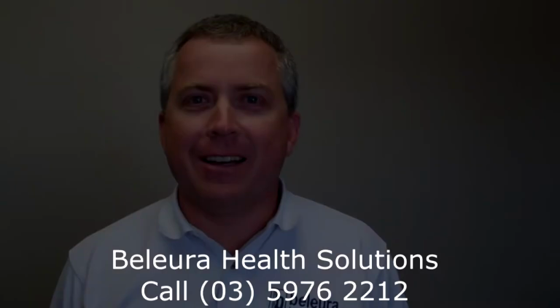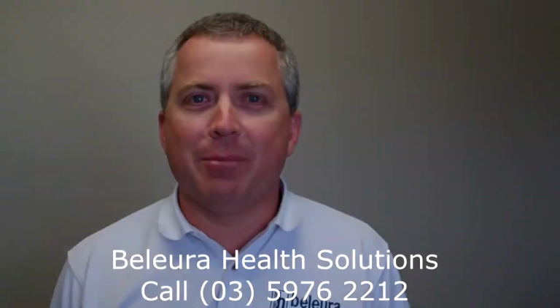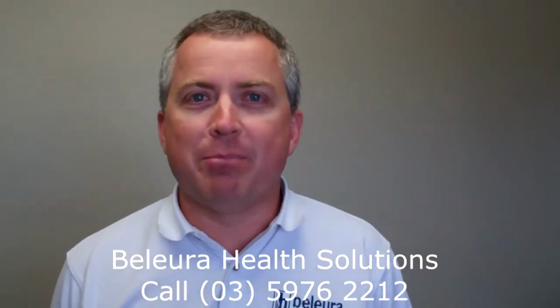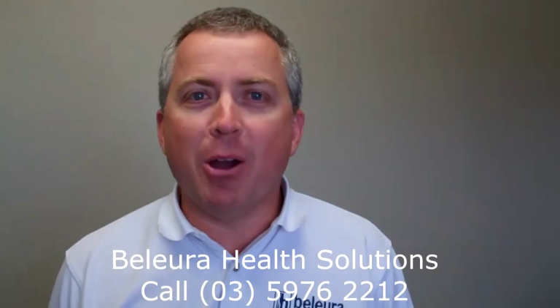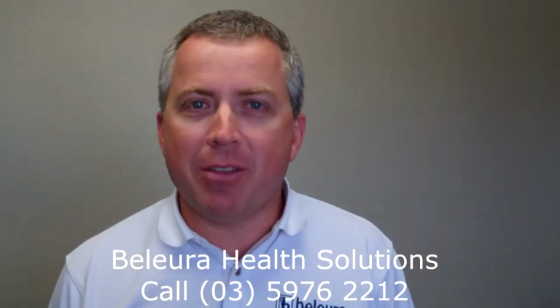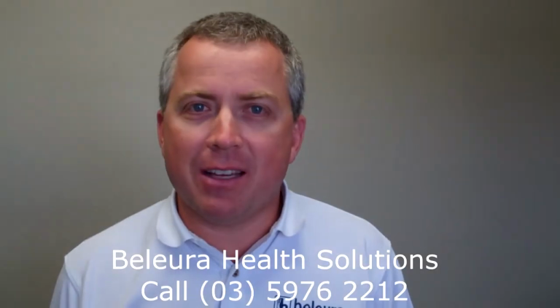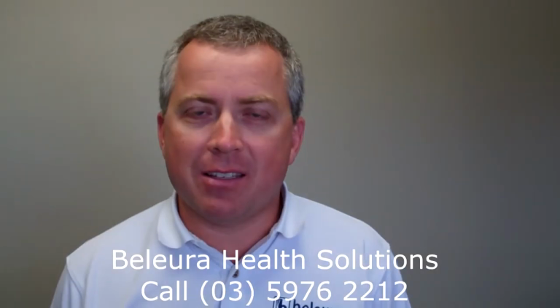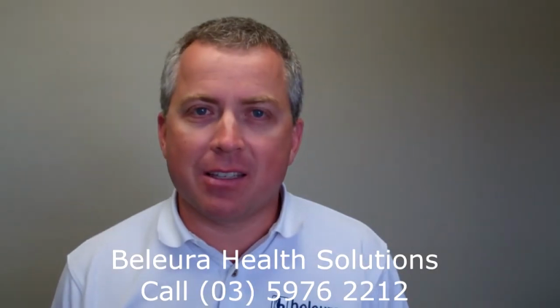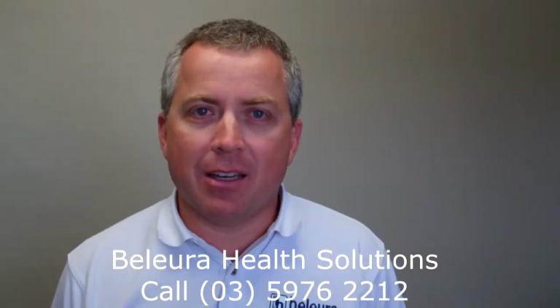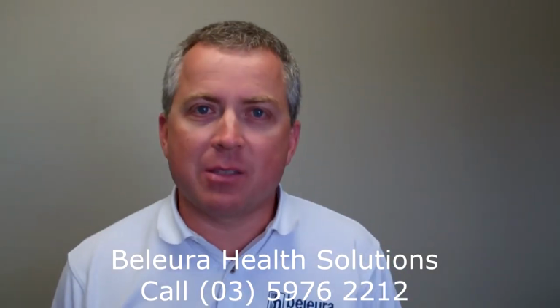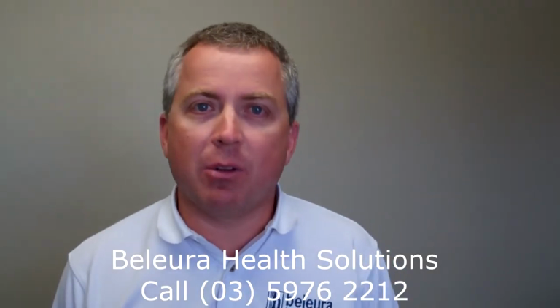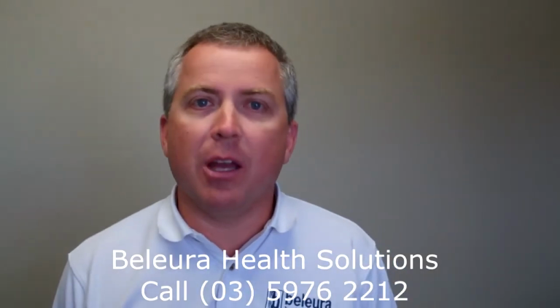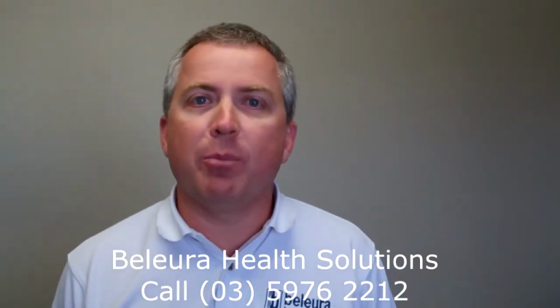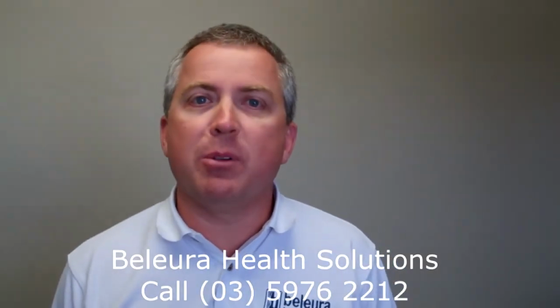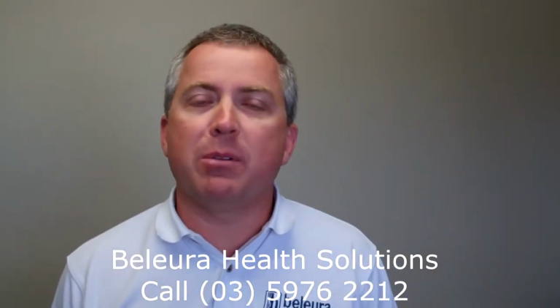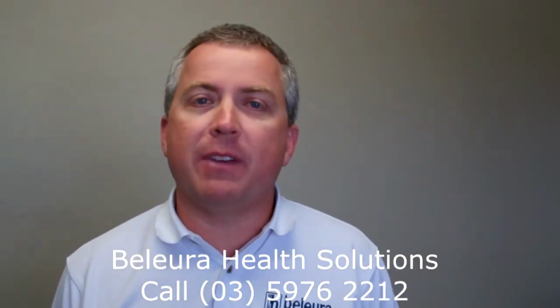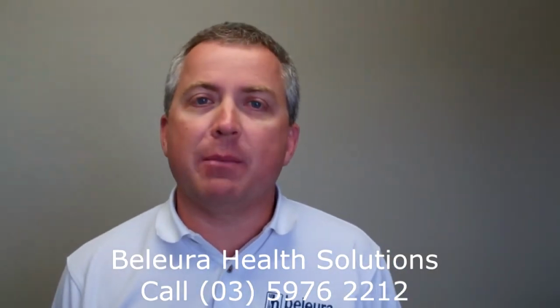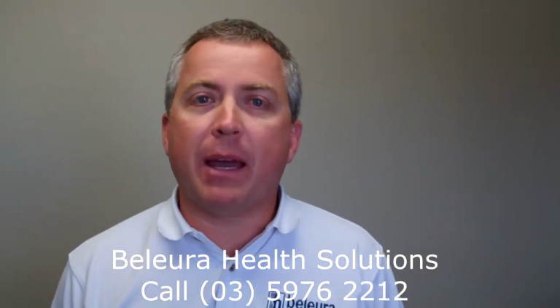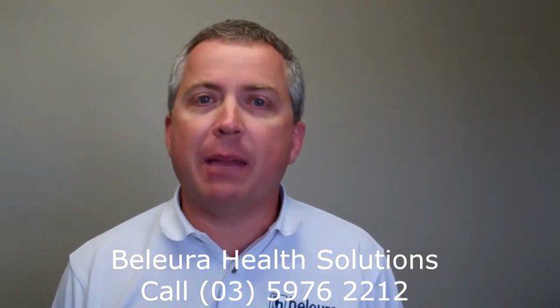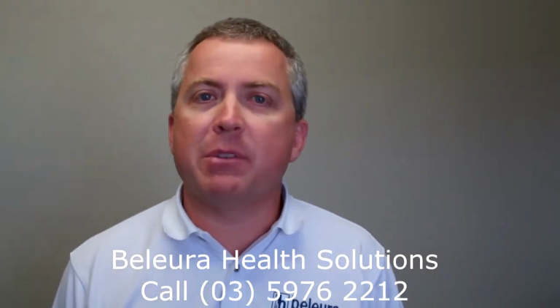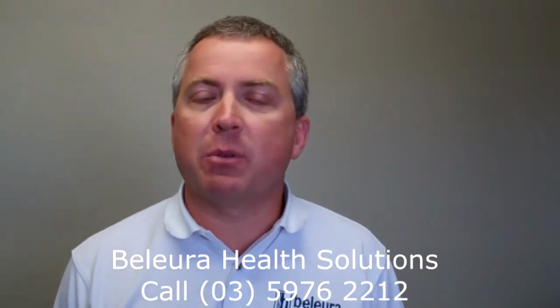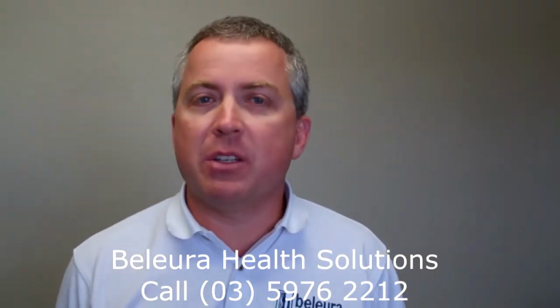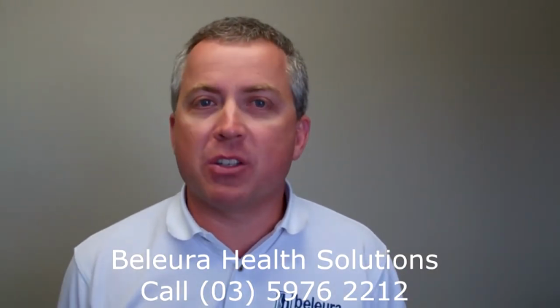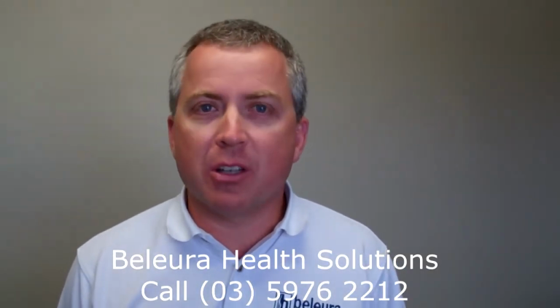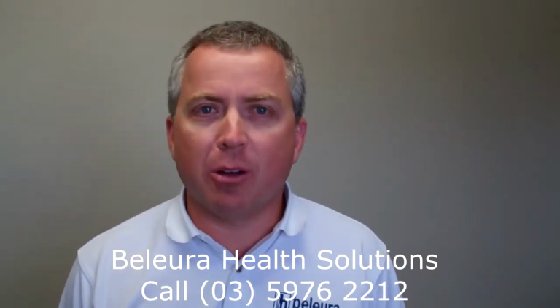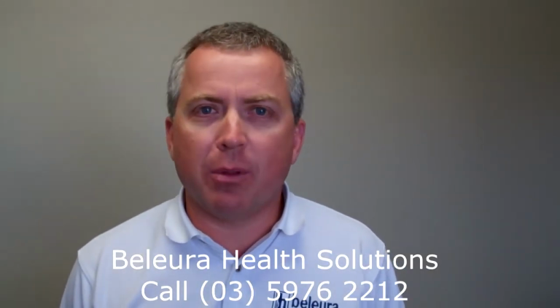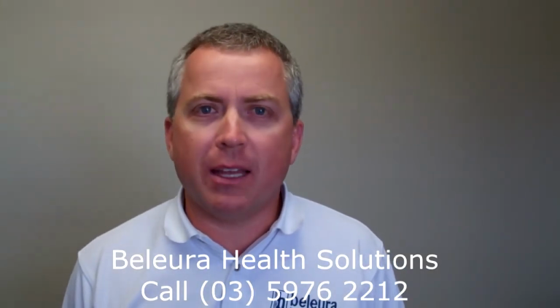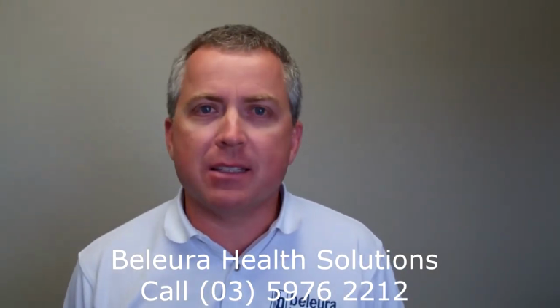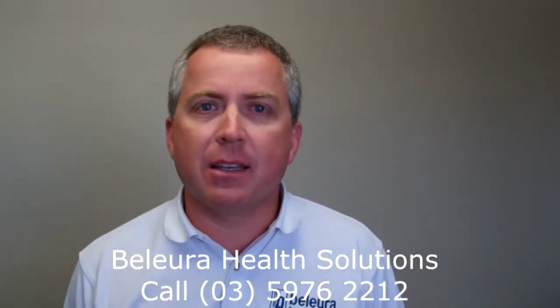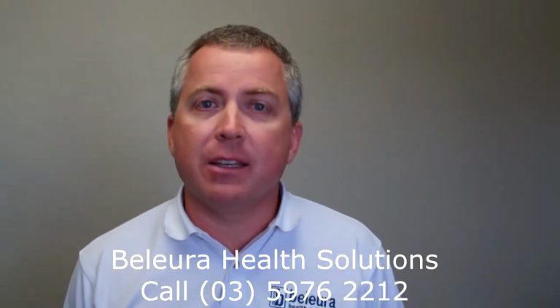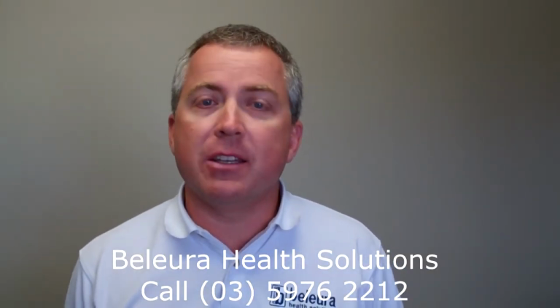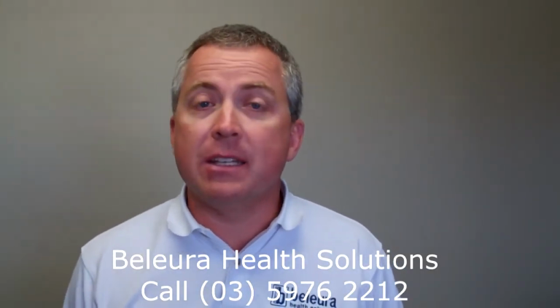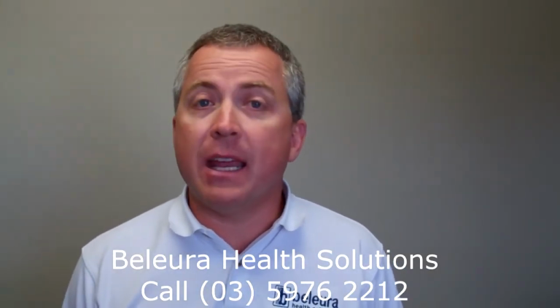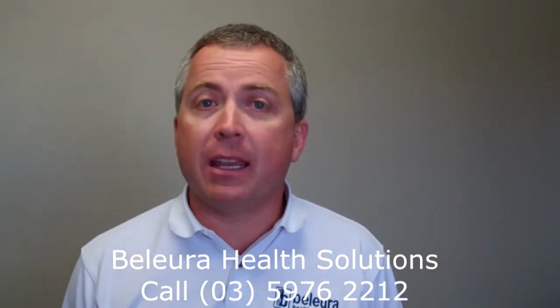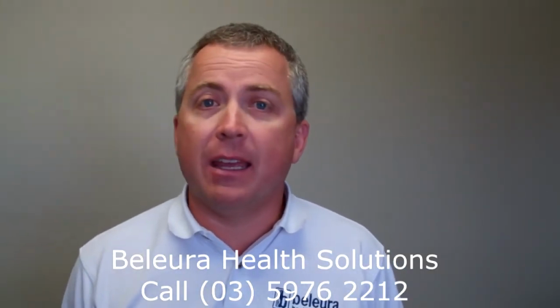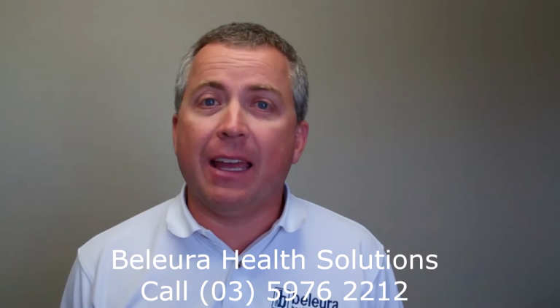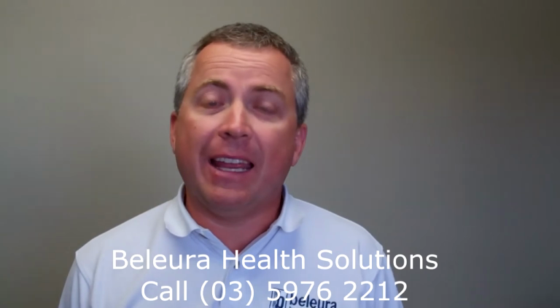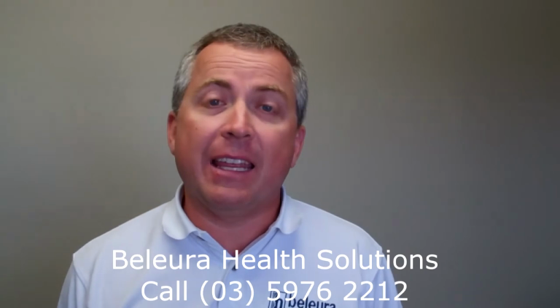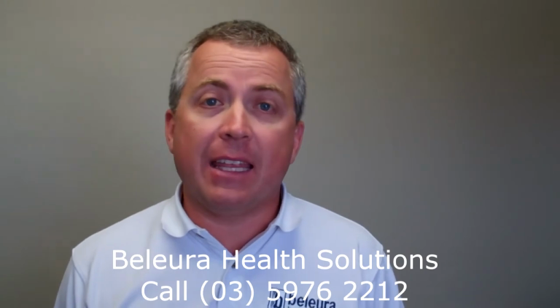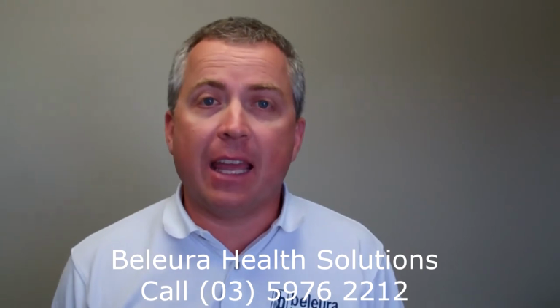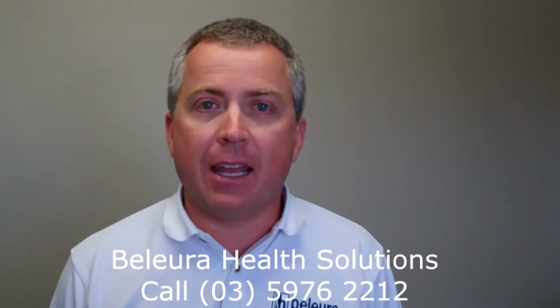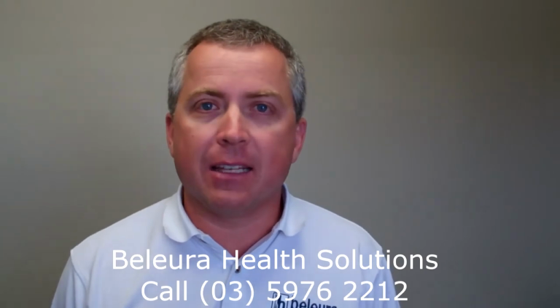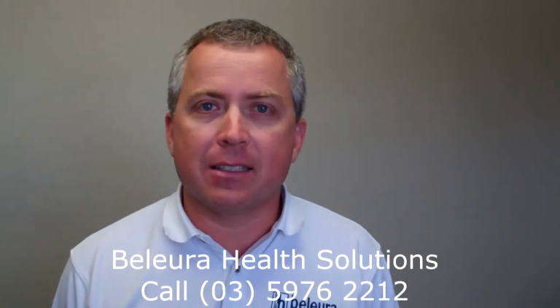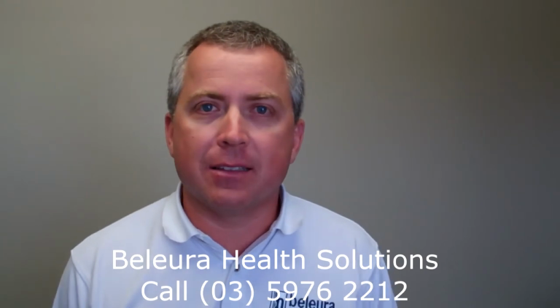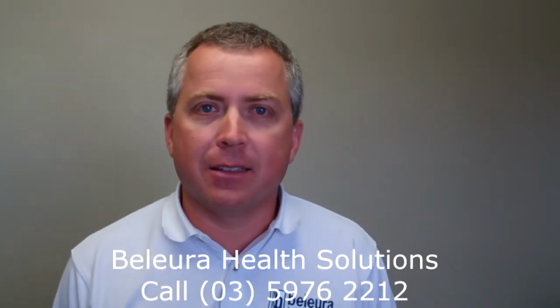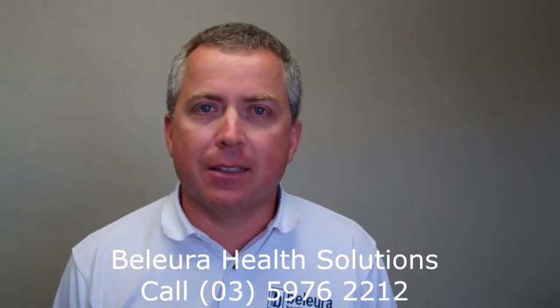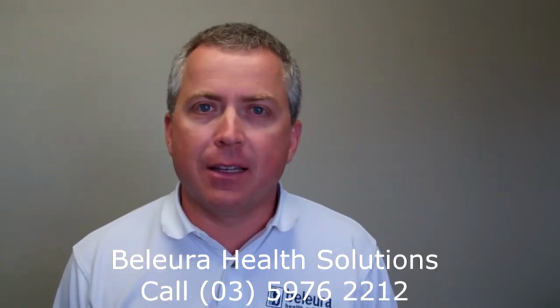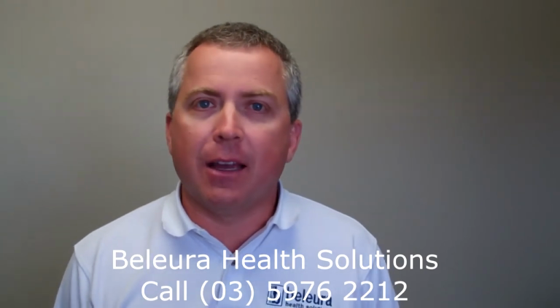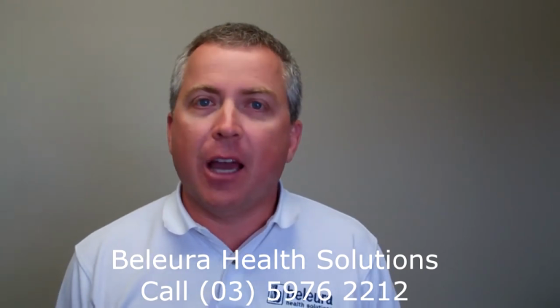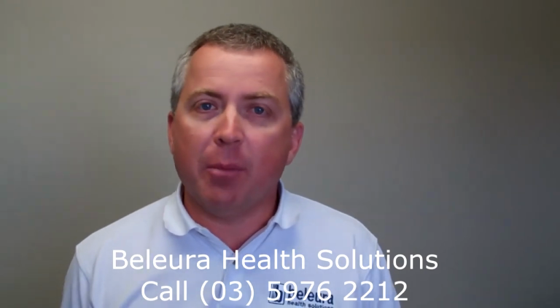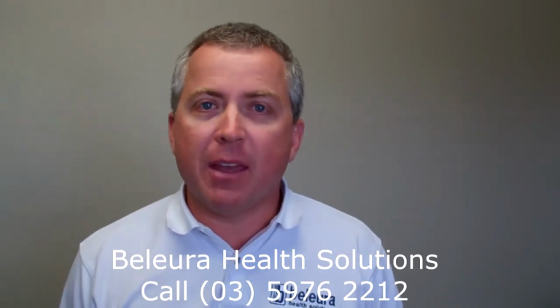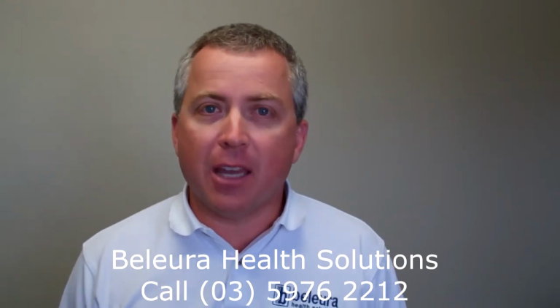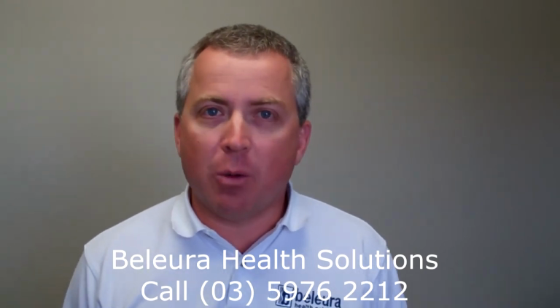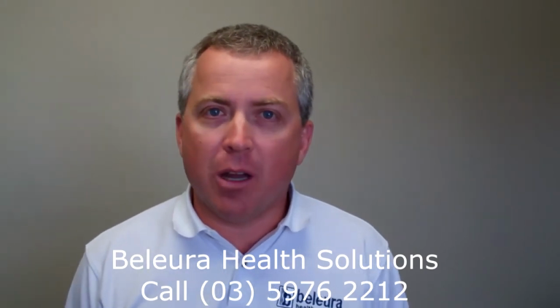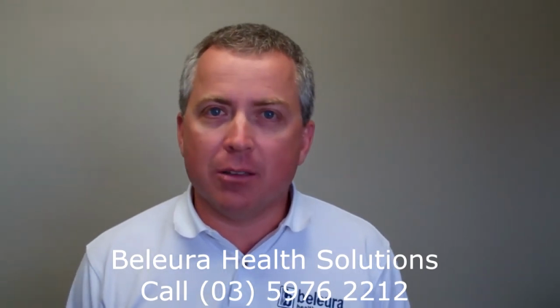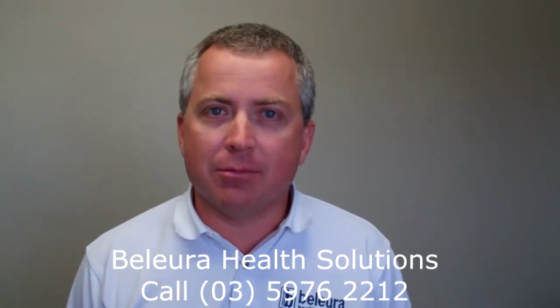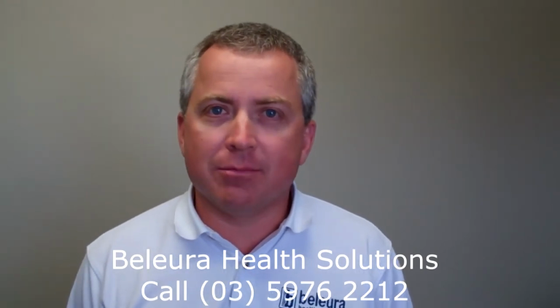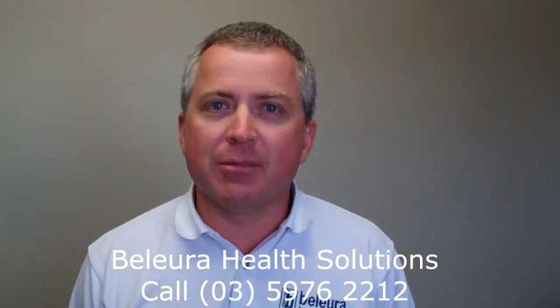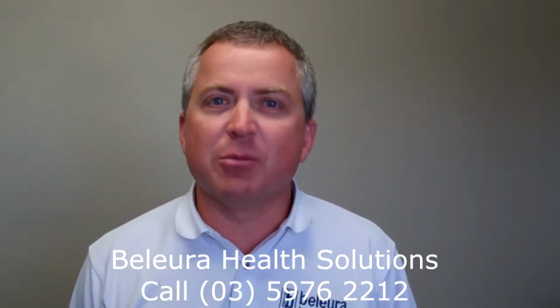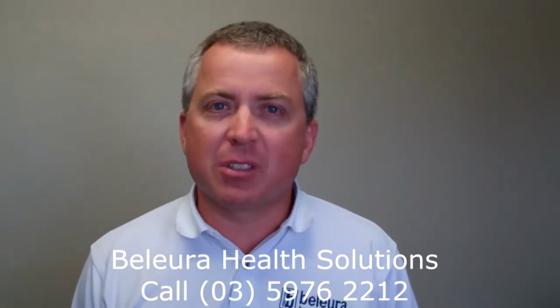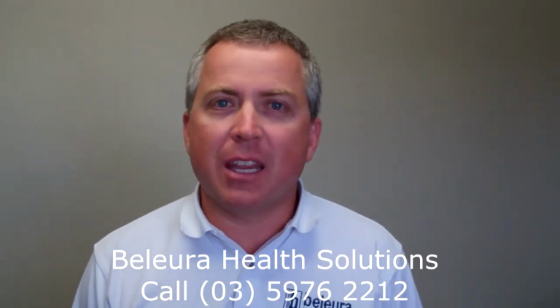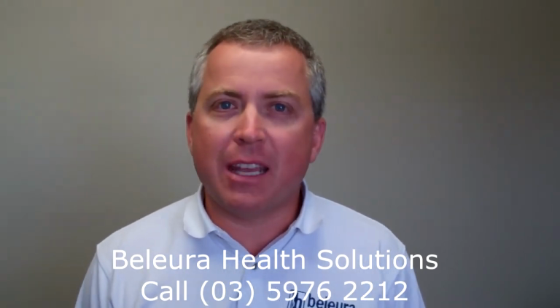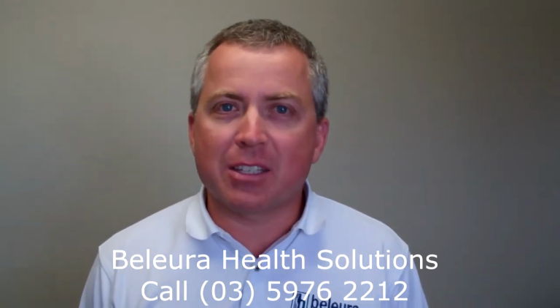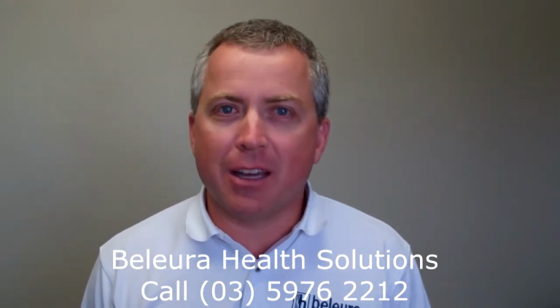Both exercises will help you prevent pain between your shoulder blades, your neck, and getting headaches. Hope they go well — we'll see you next time.